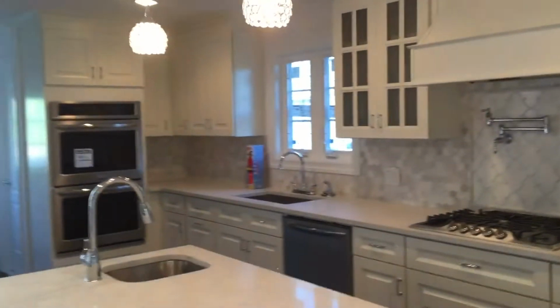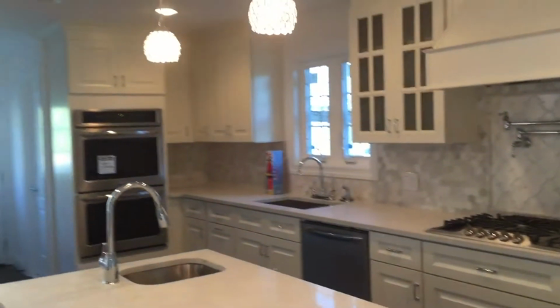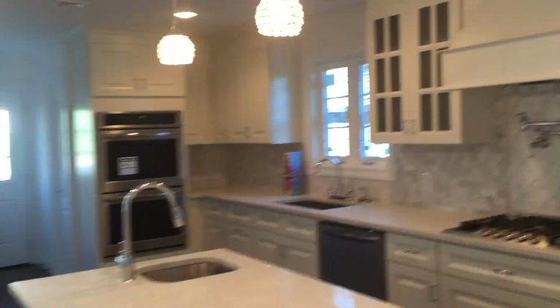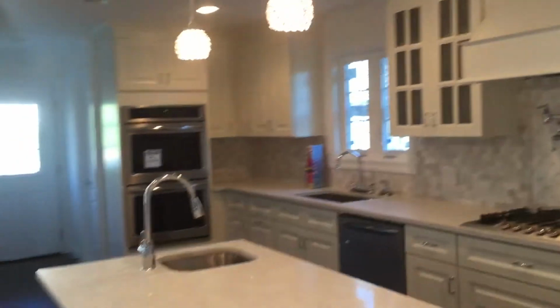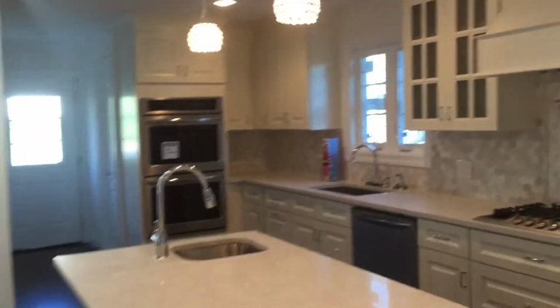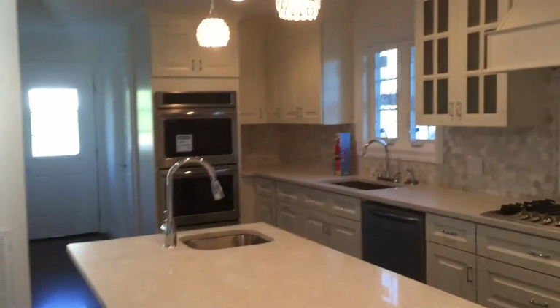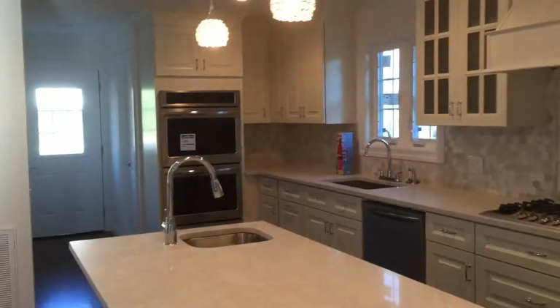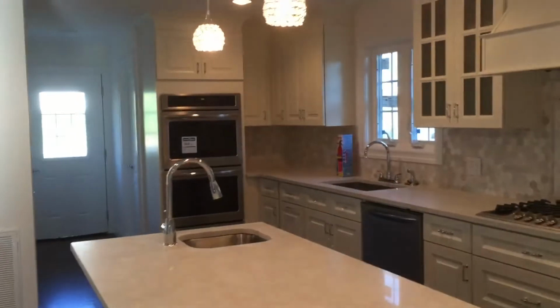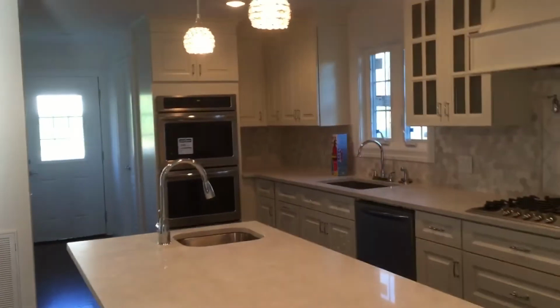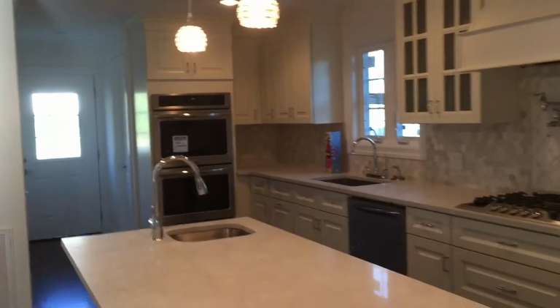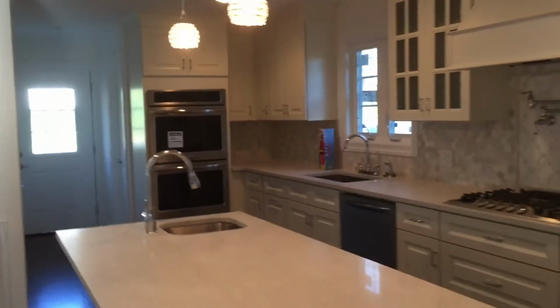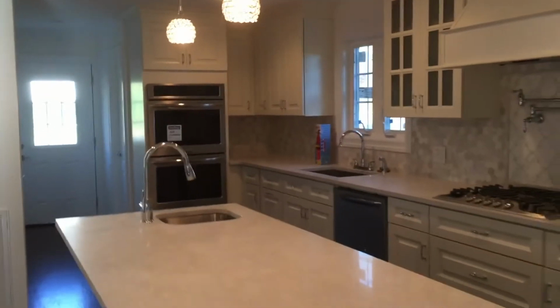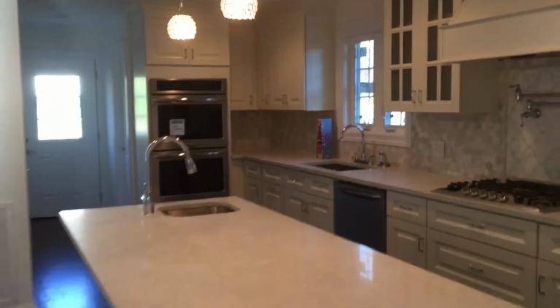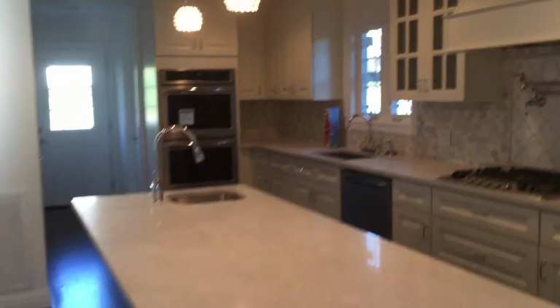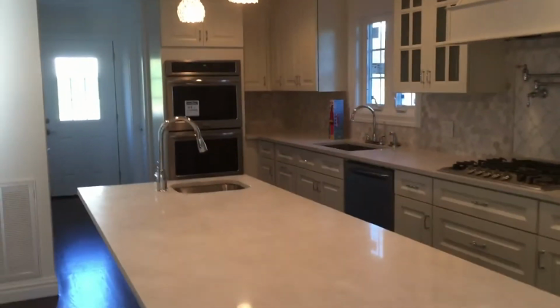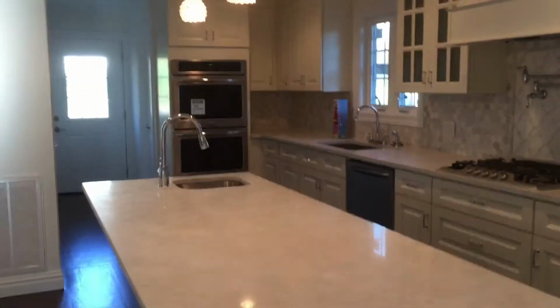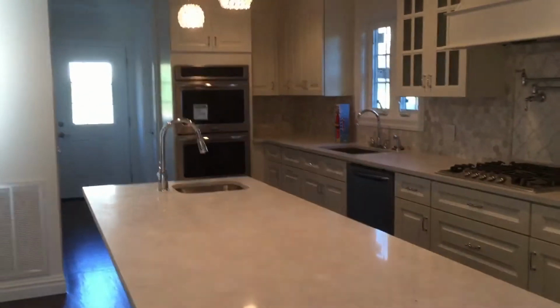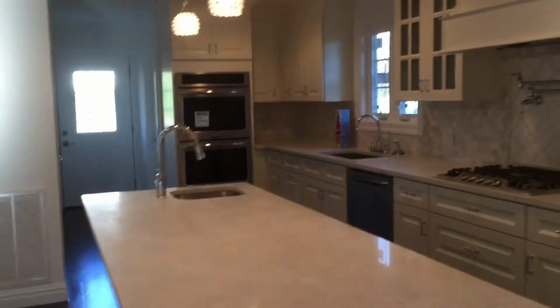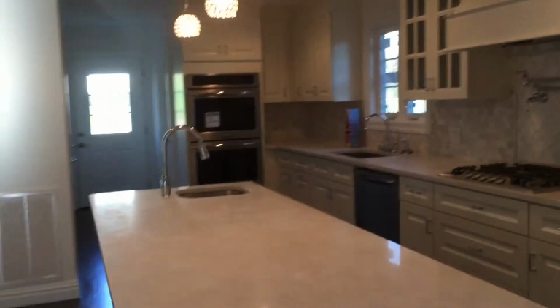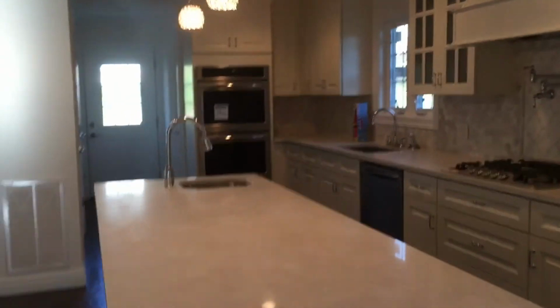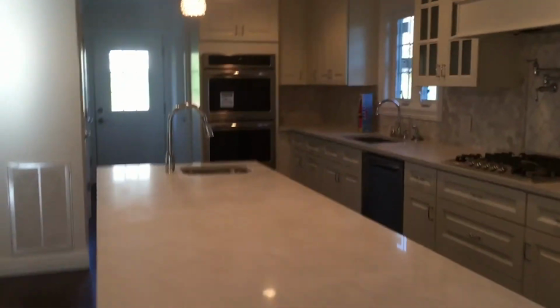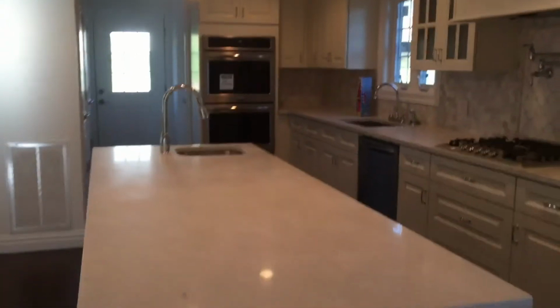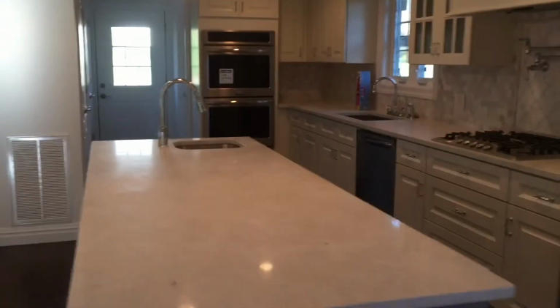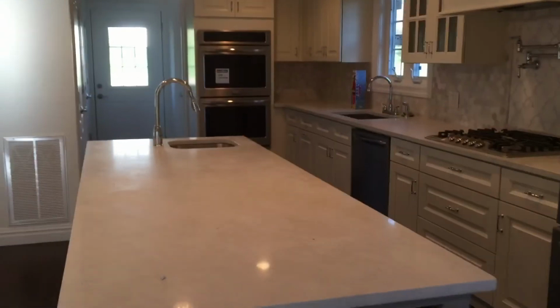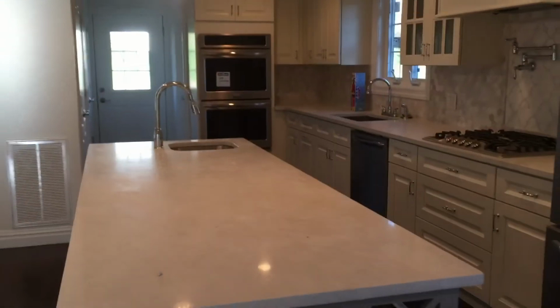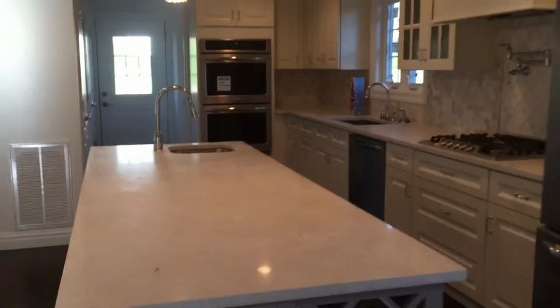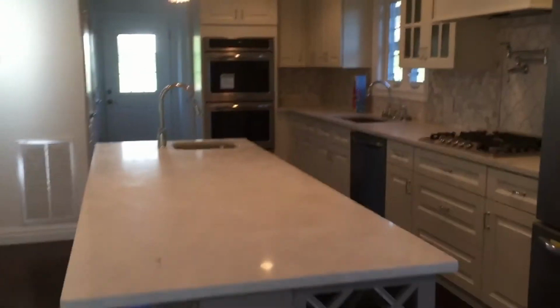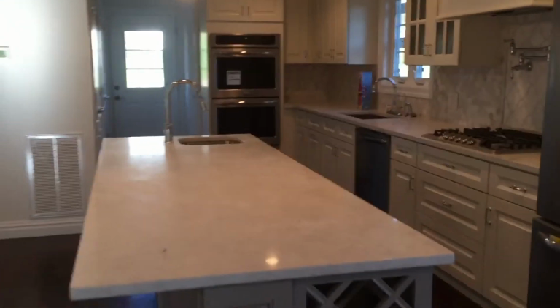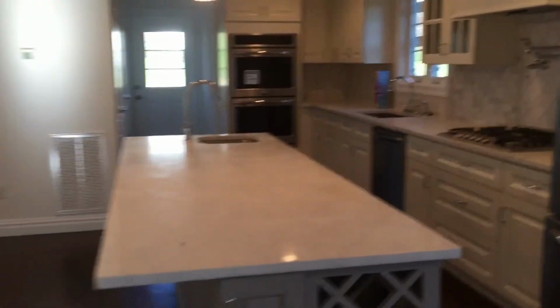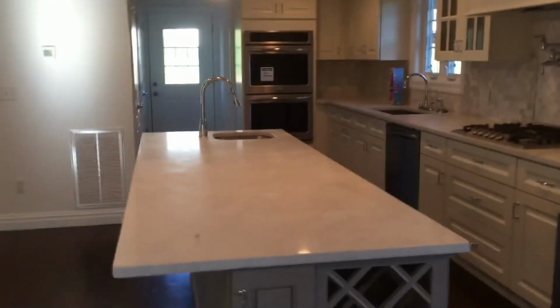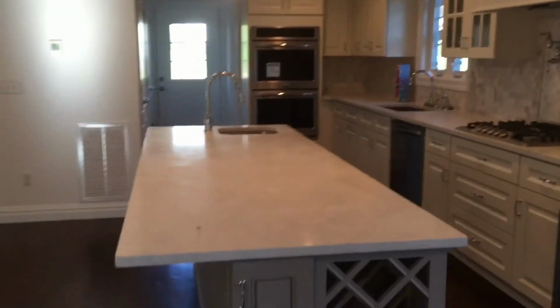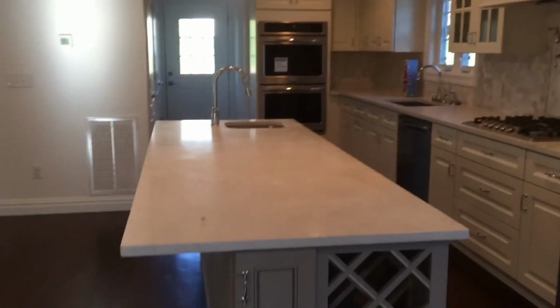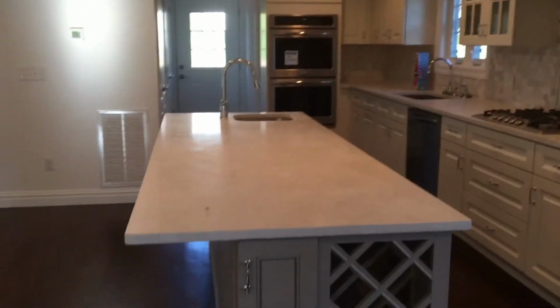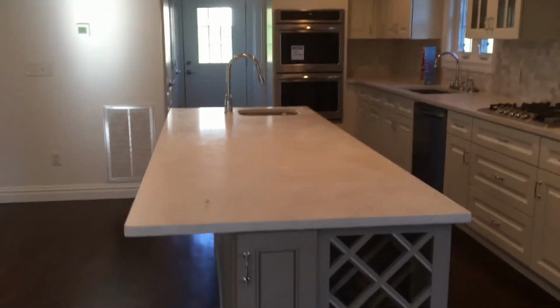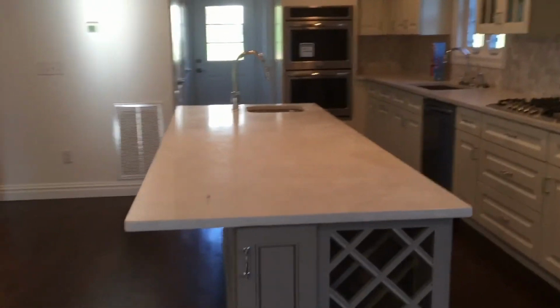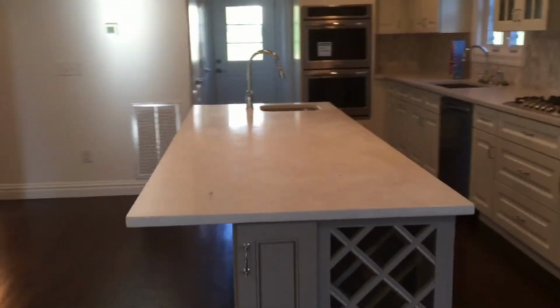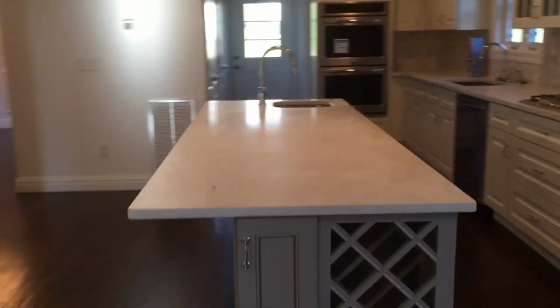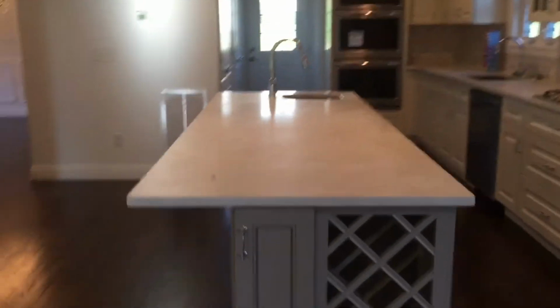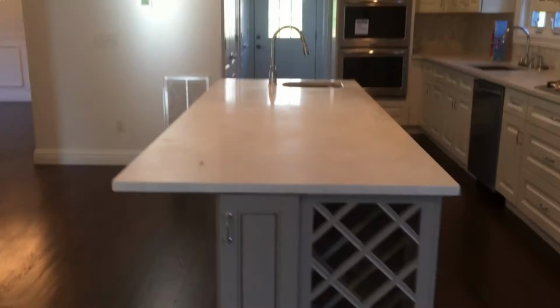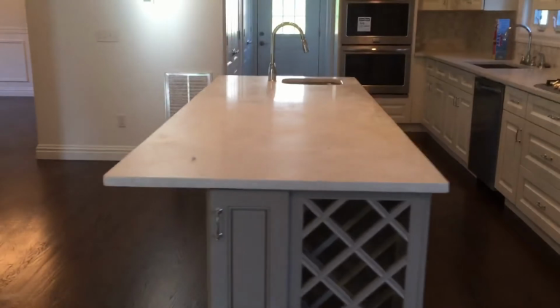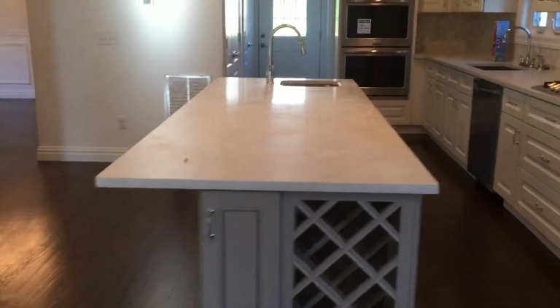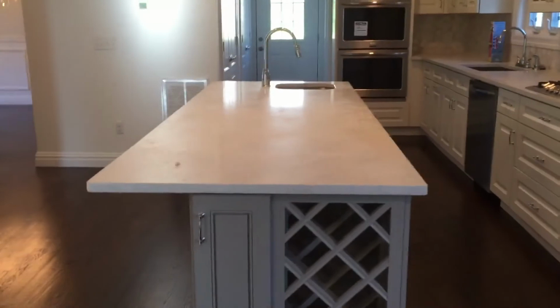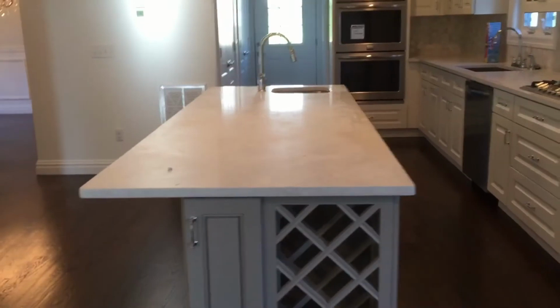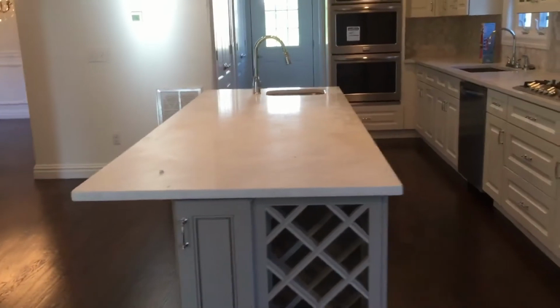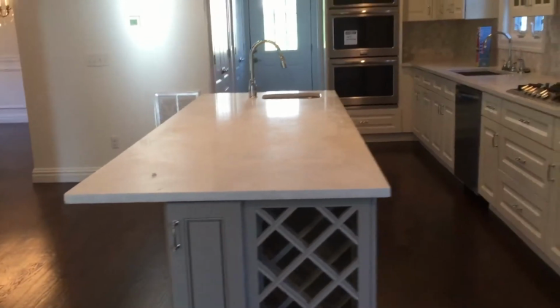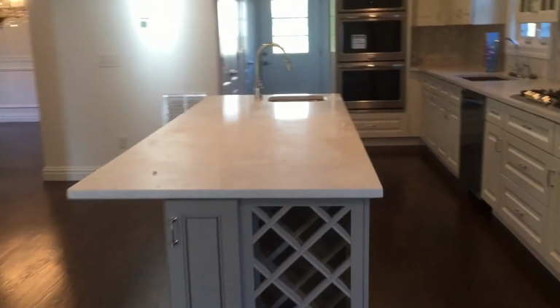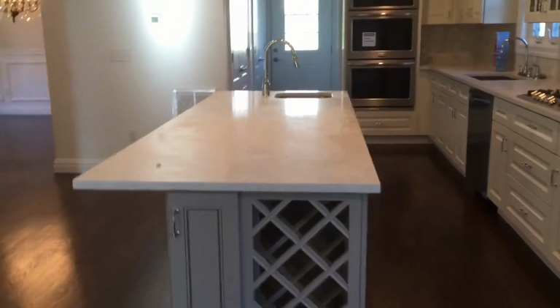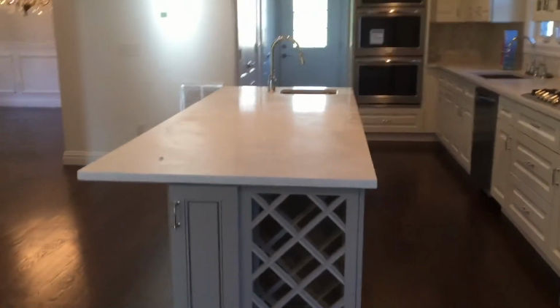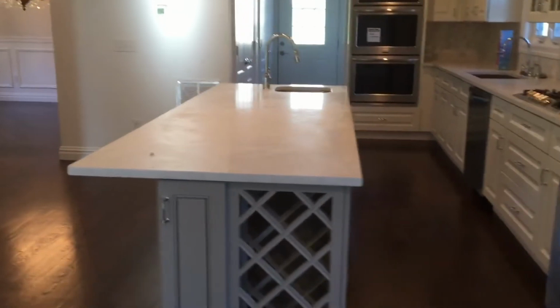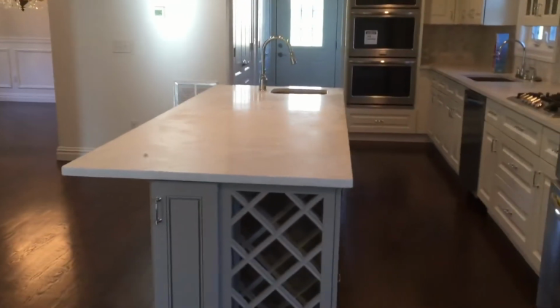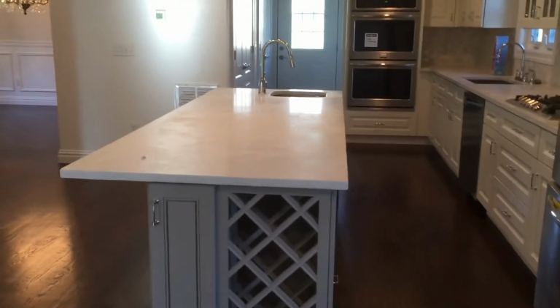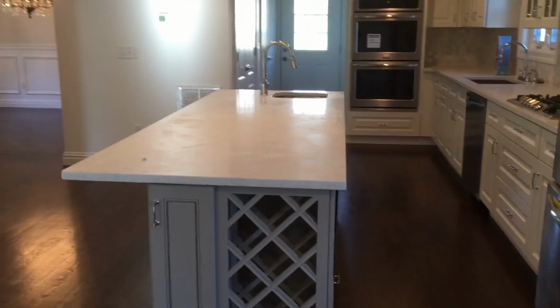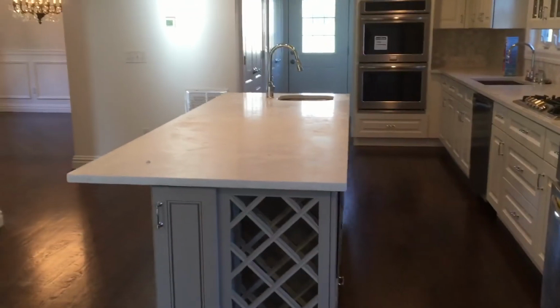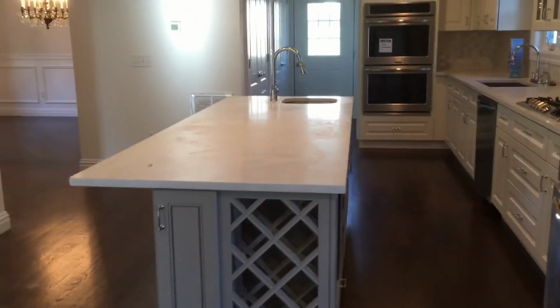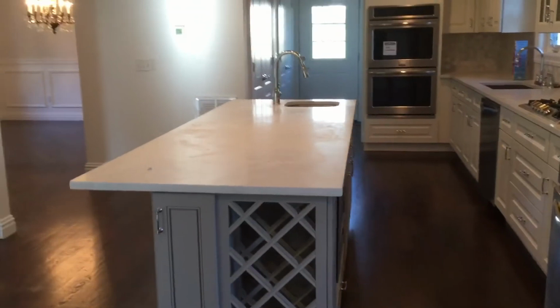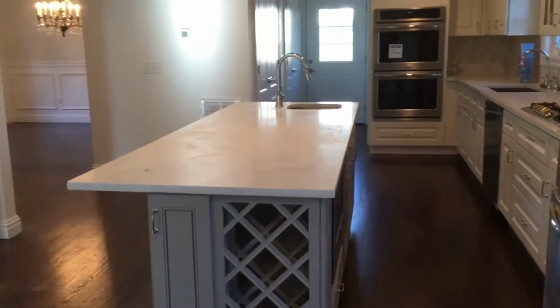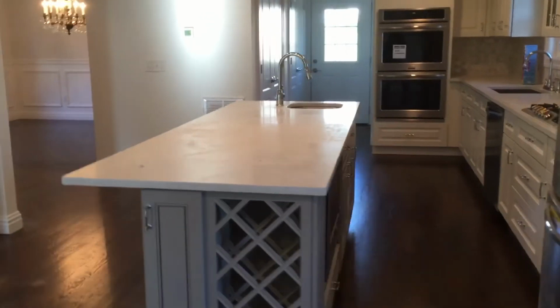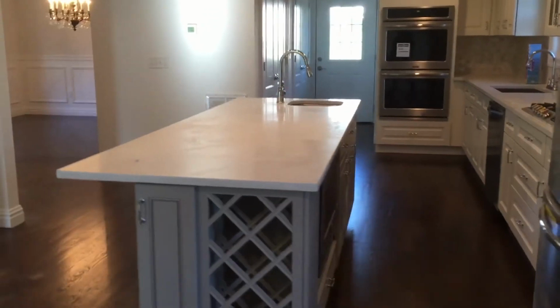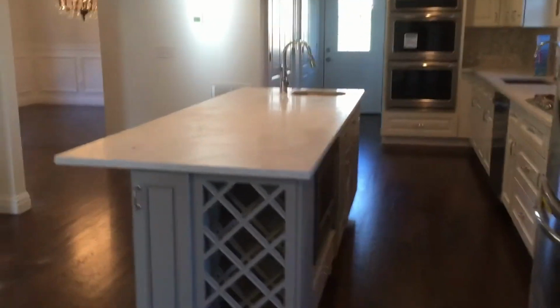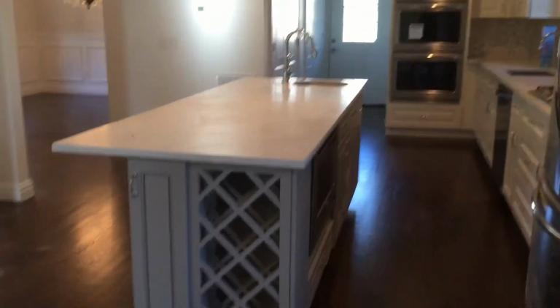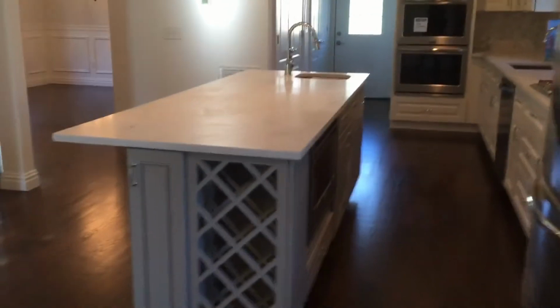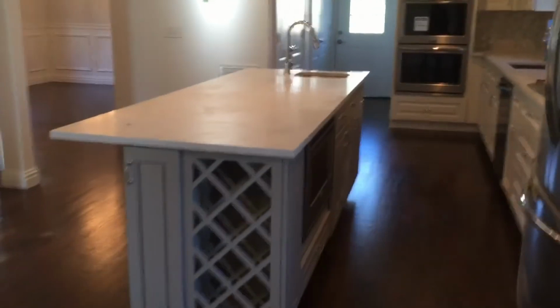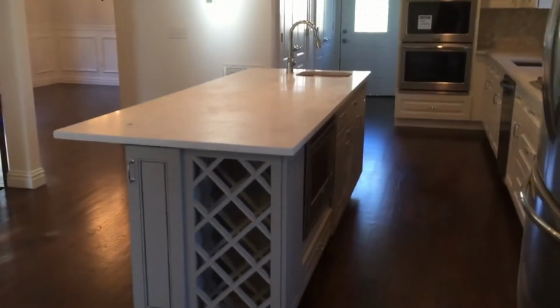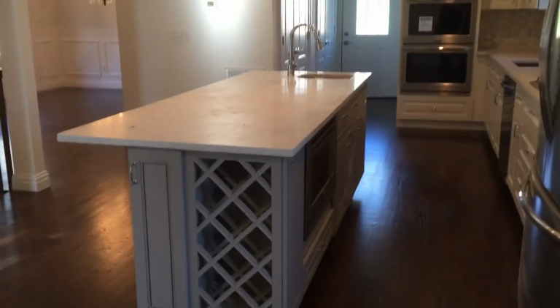So this is completed, finalized. Homeowners are ready to move in.